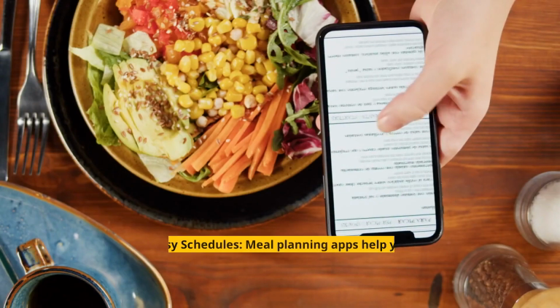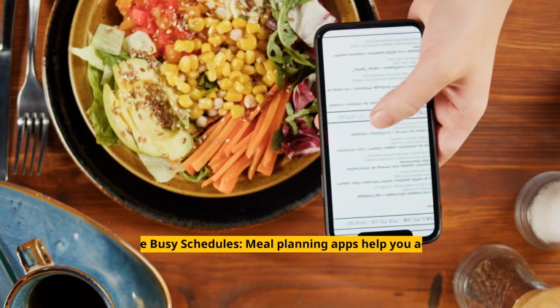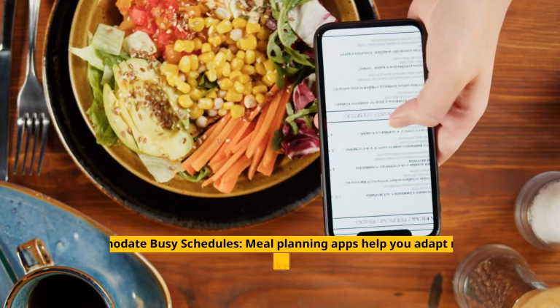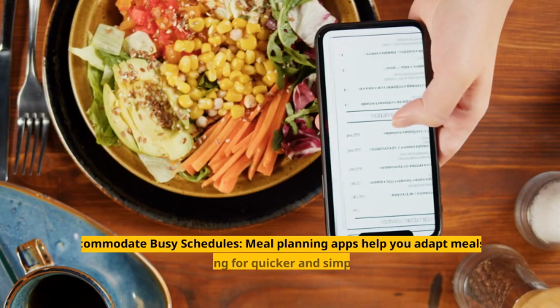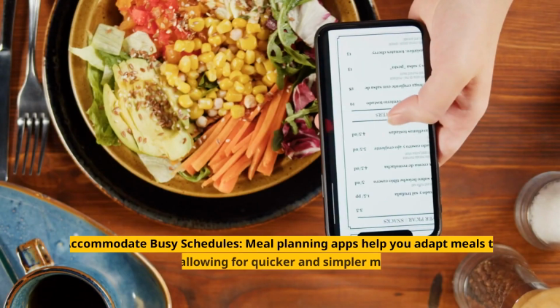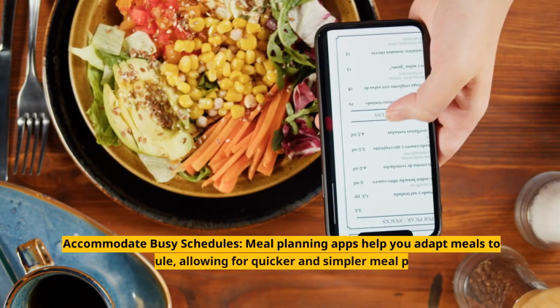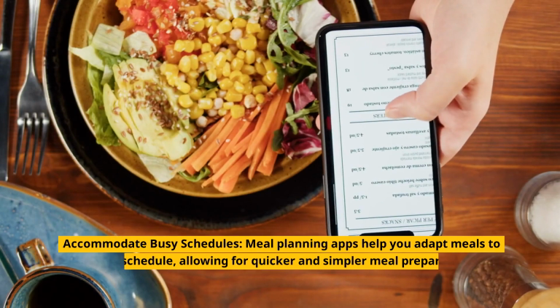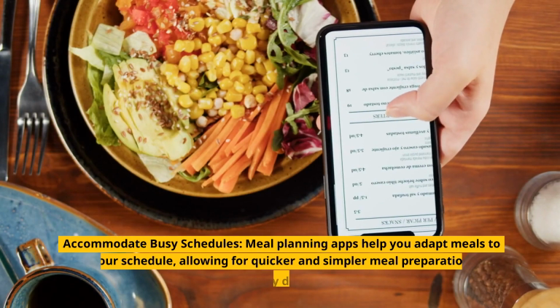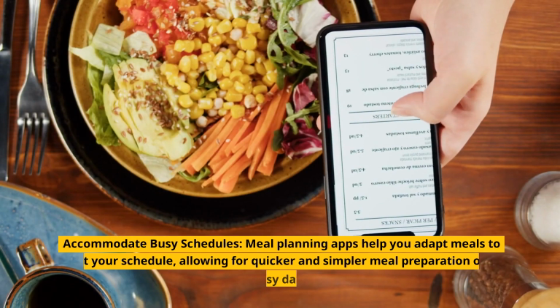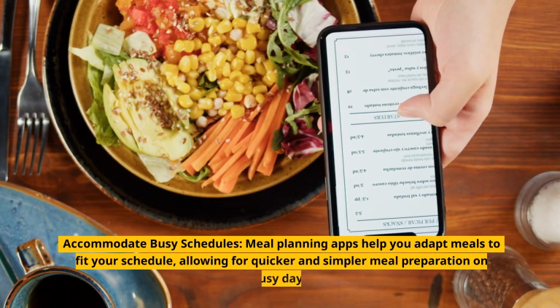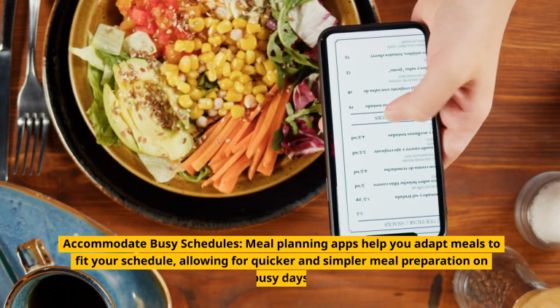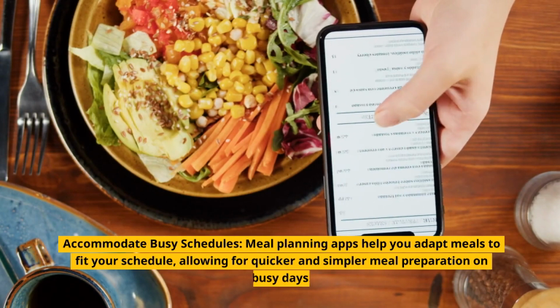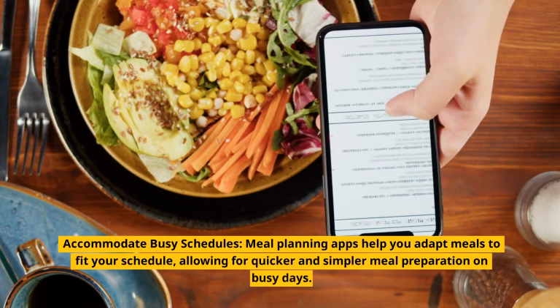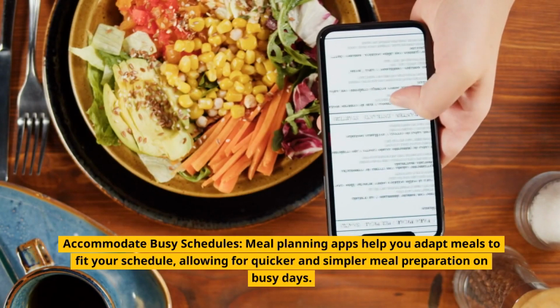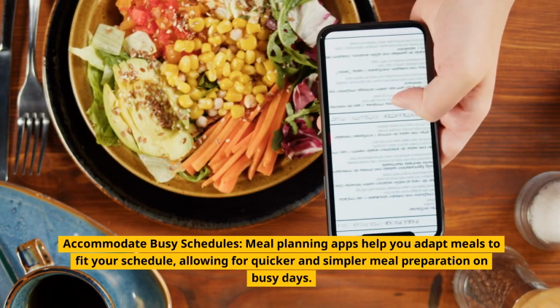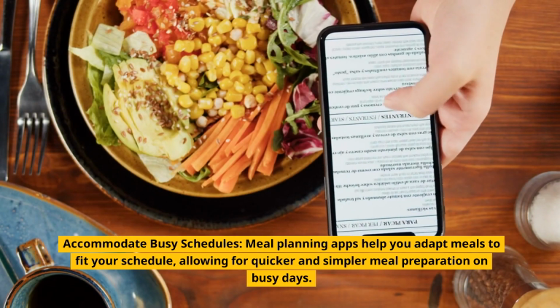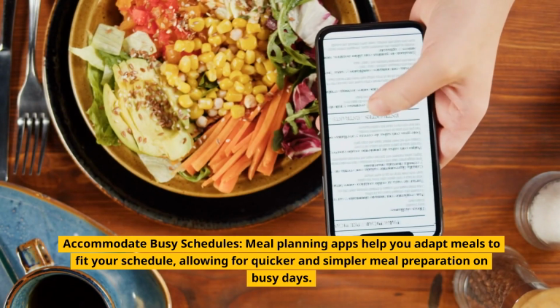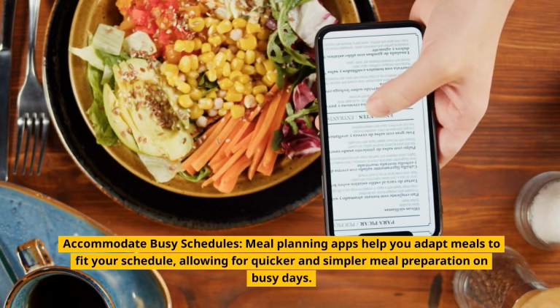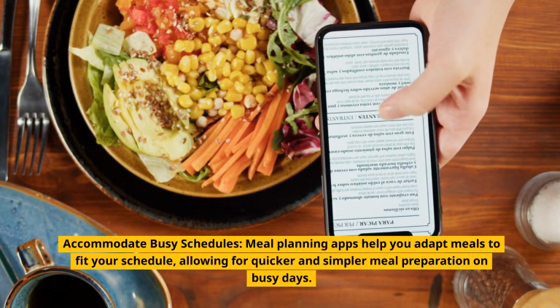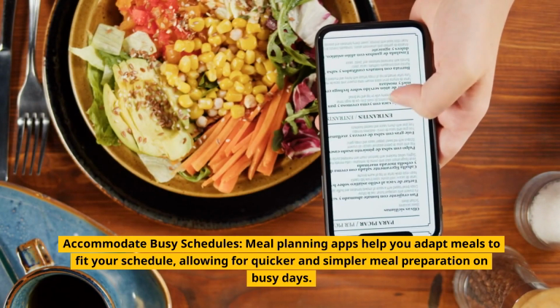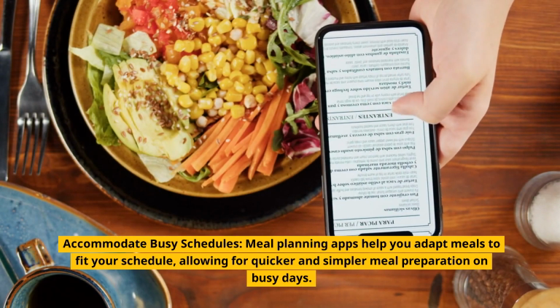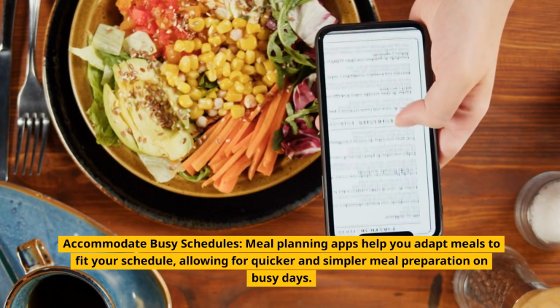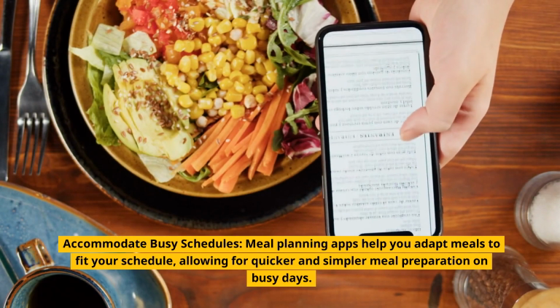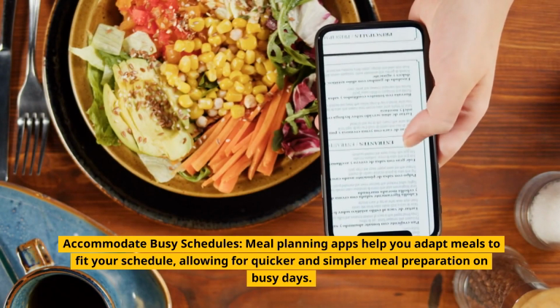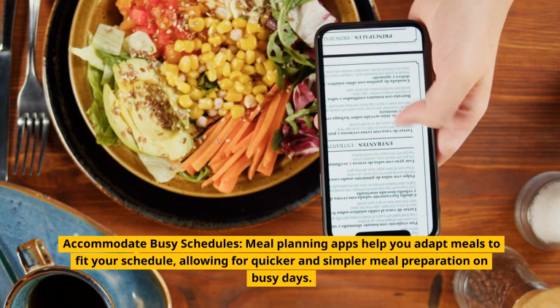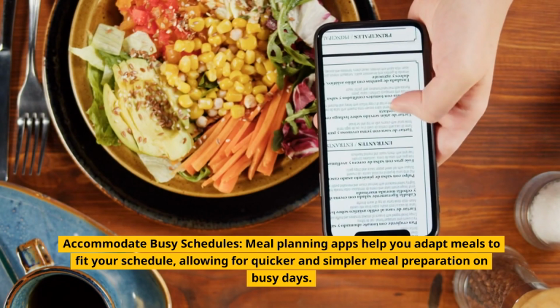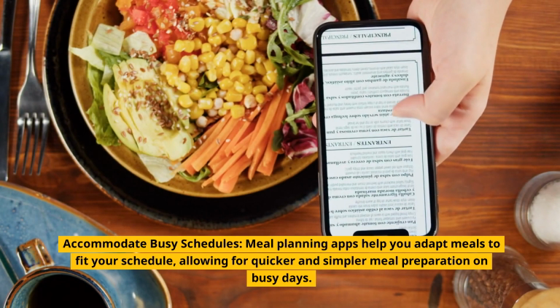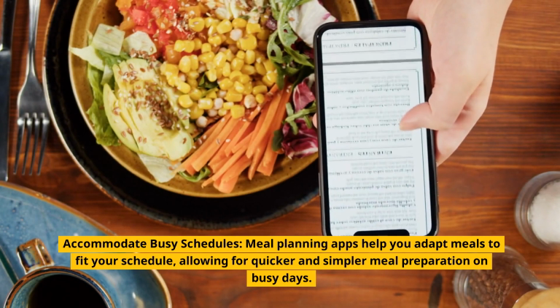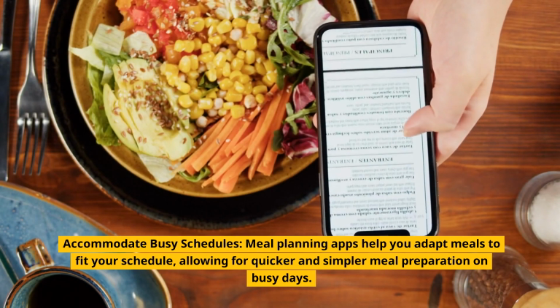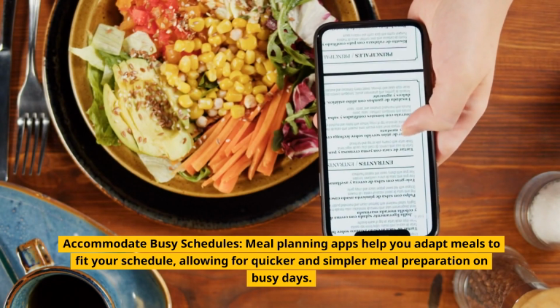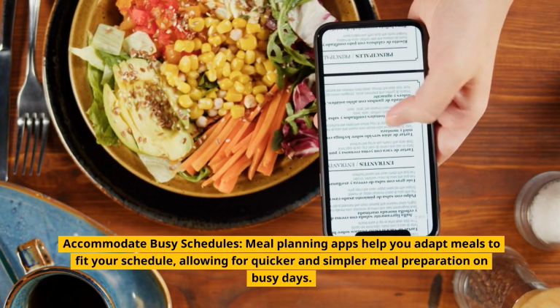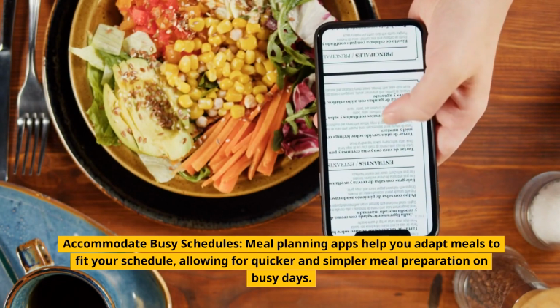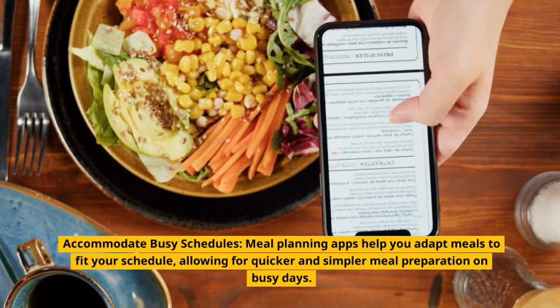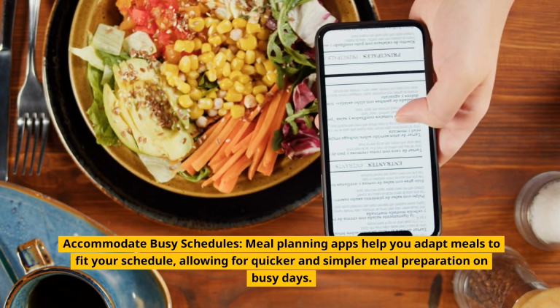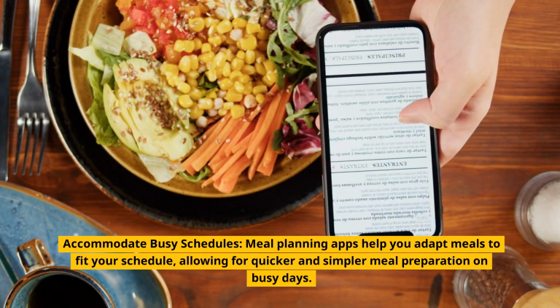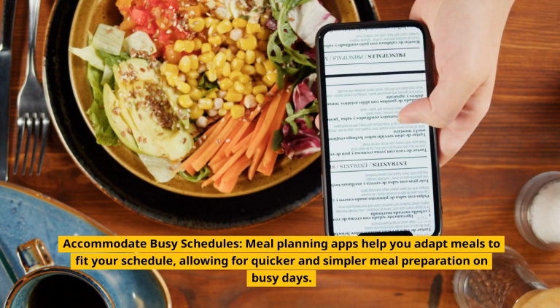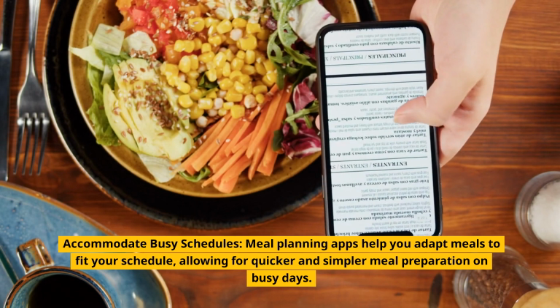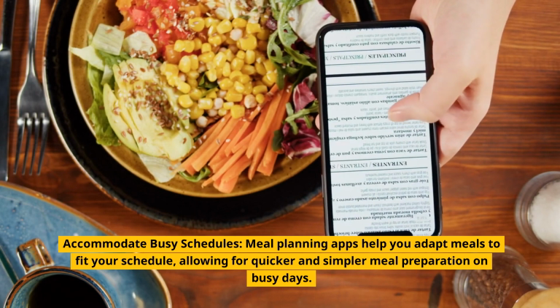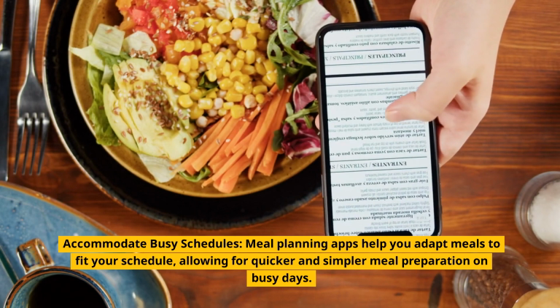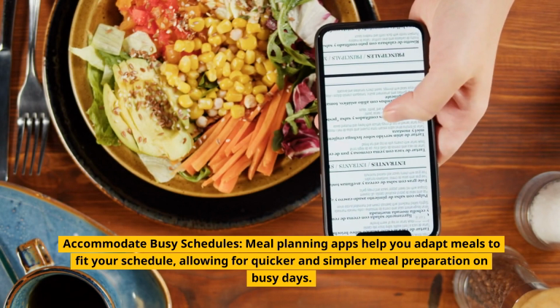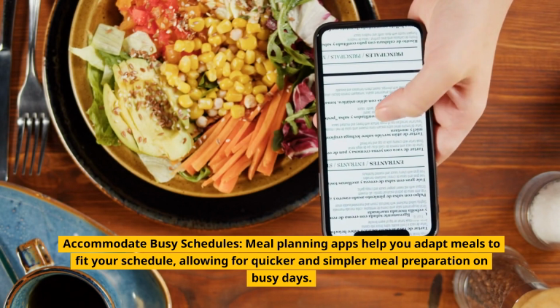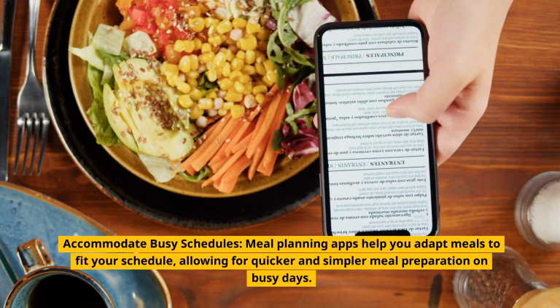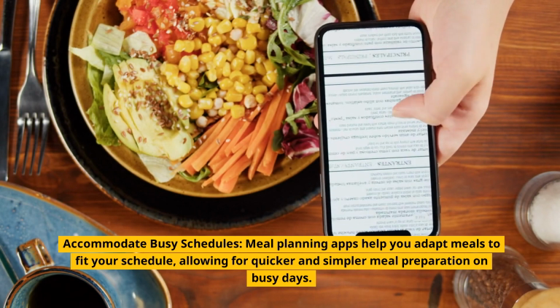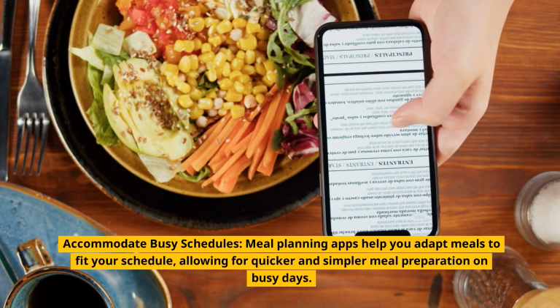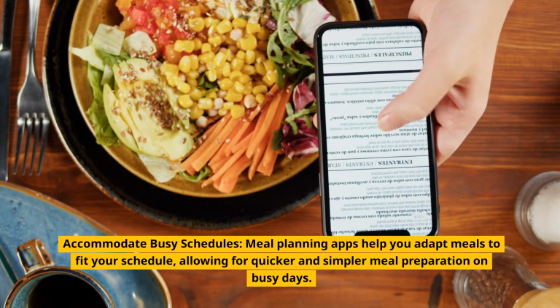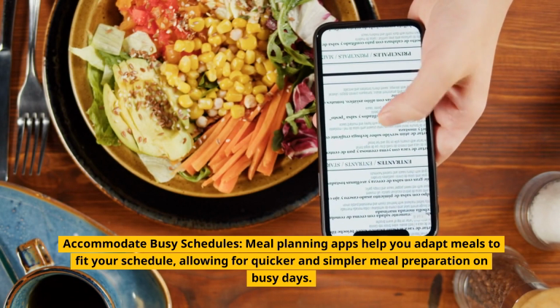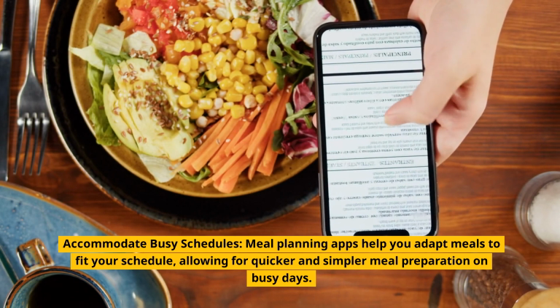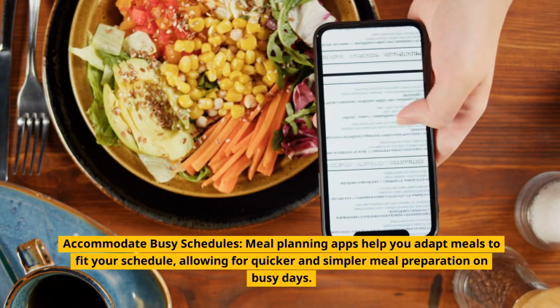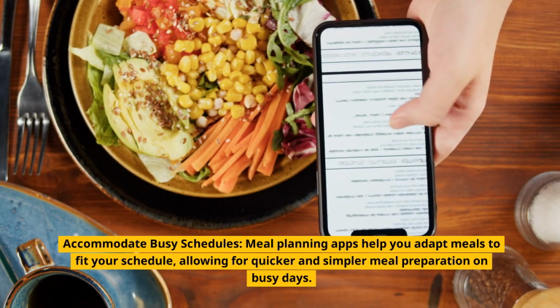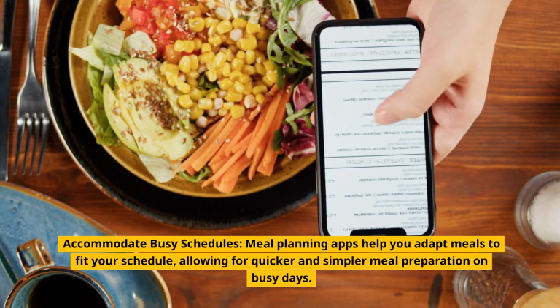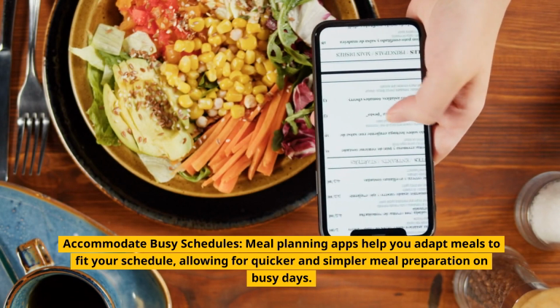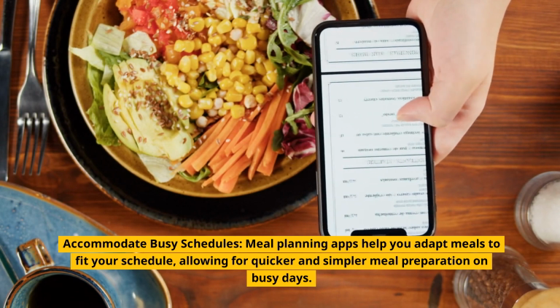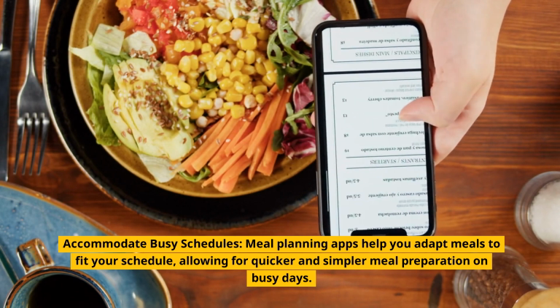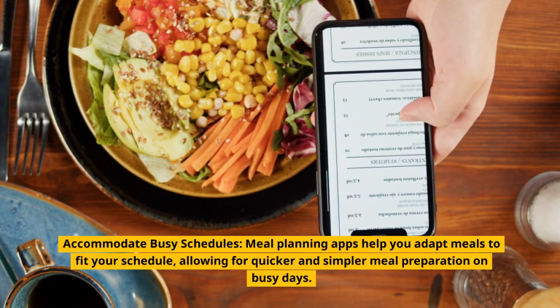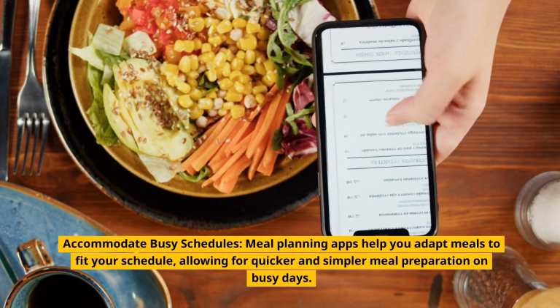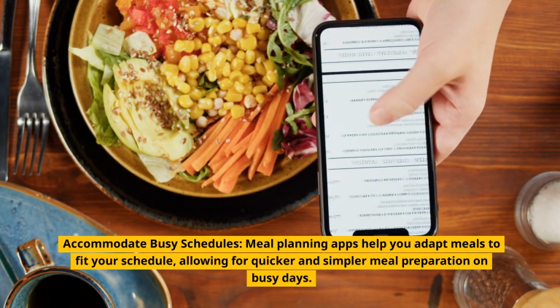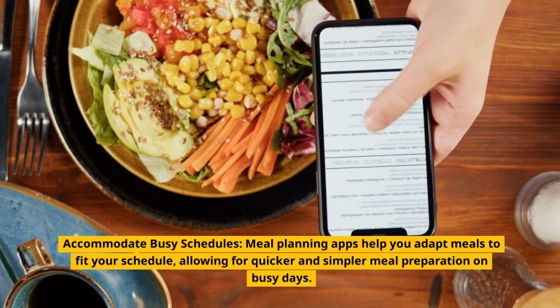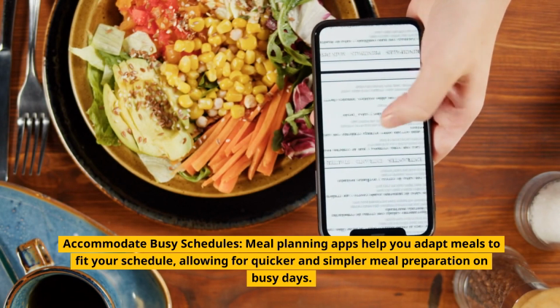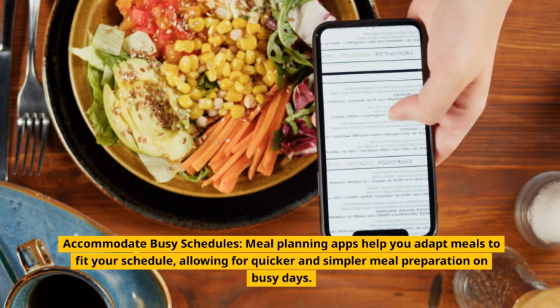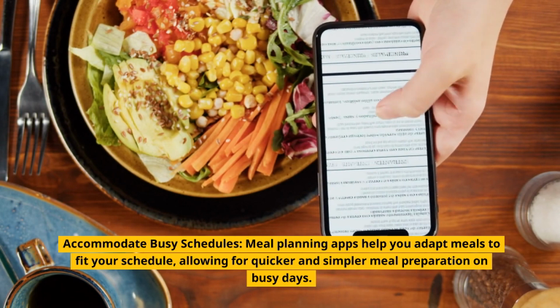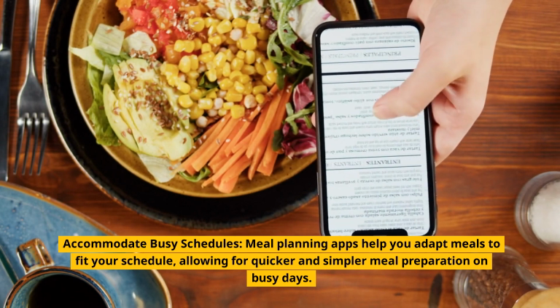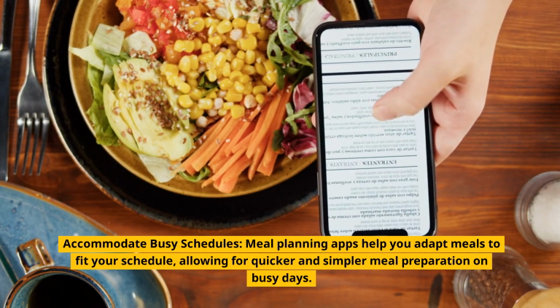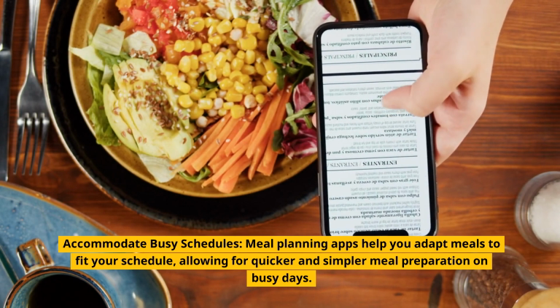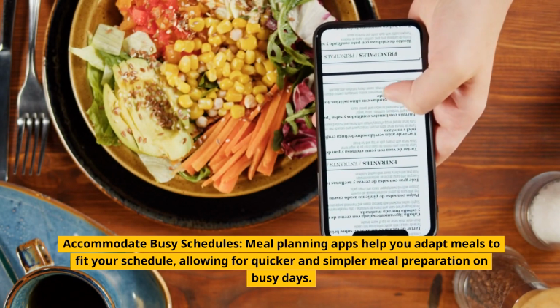Accommodate busy schedules. Meal planning apps help you adapt meals to fit your schedule, allowing for quicker and simpler meal preparation on busy days.